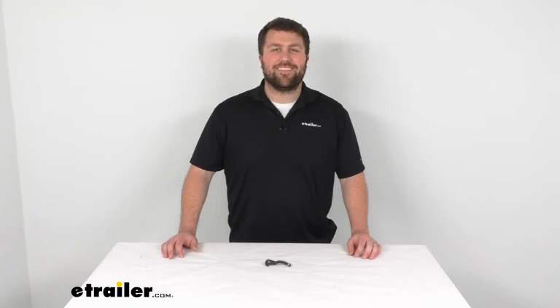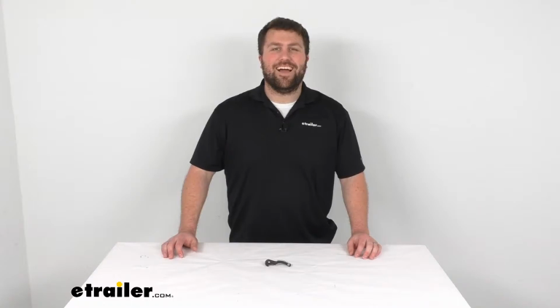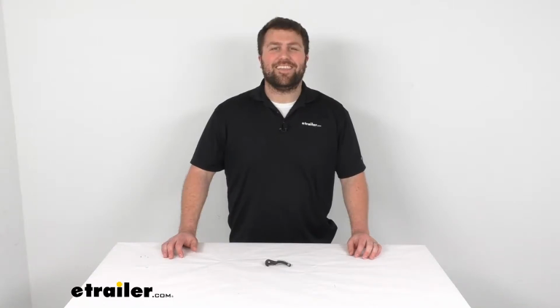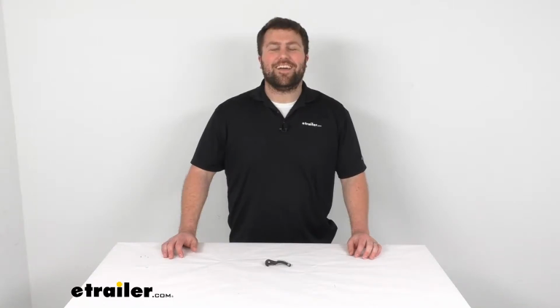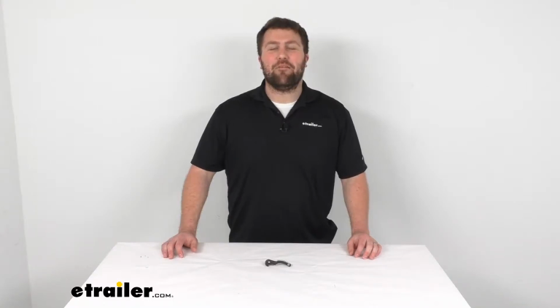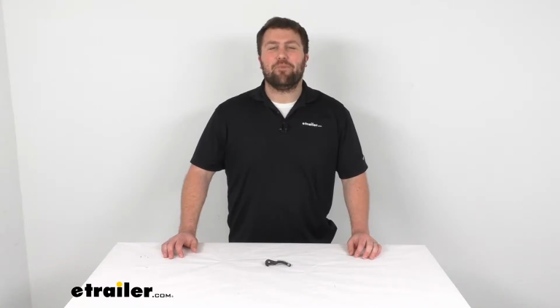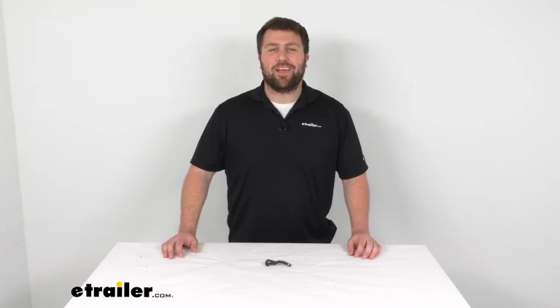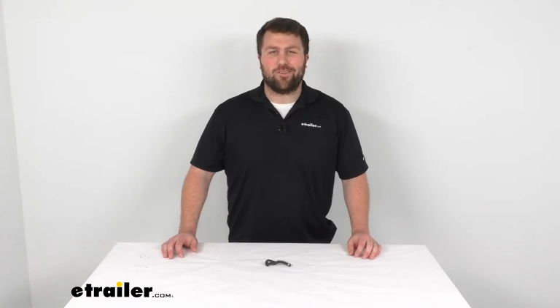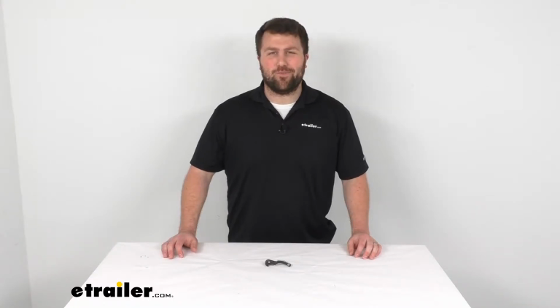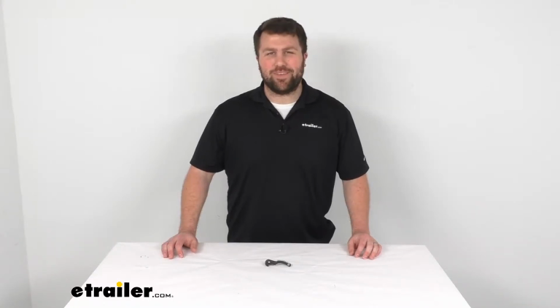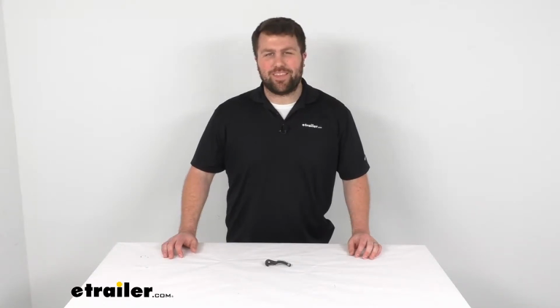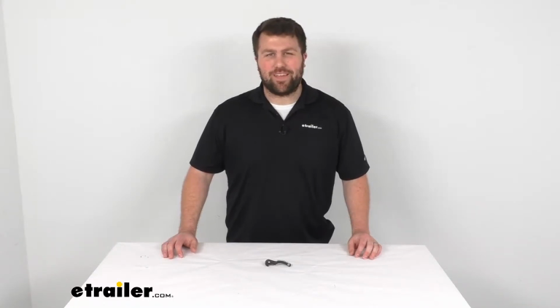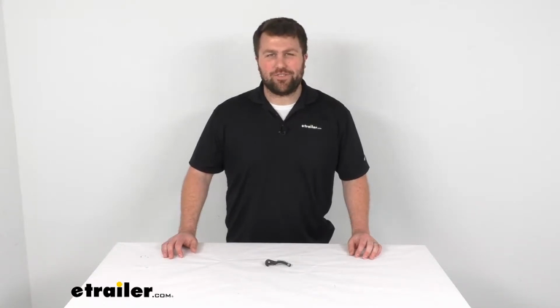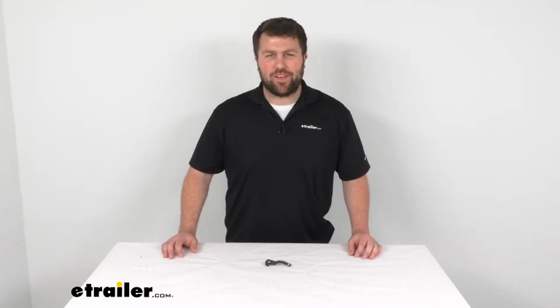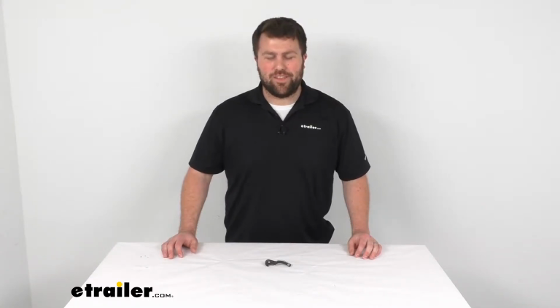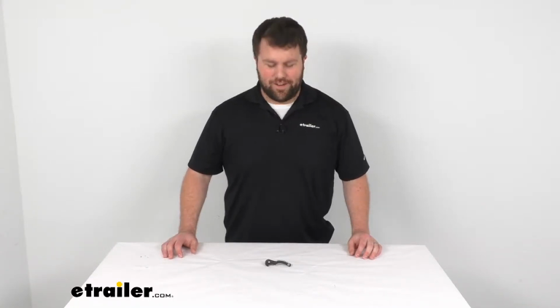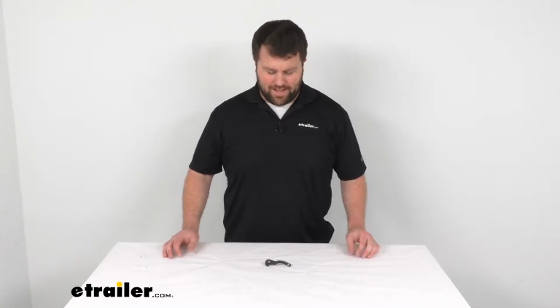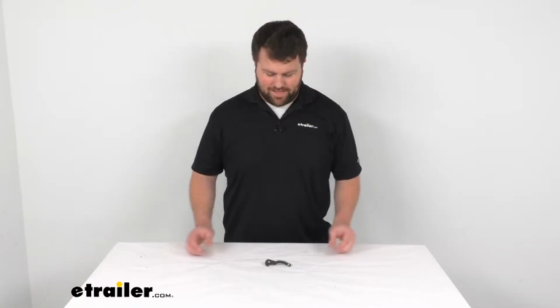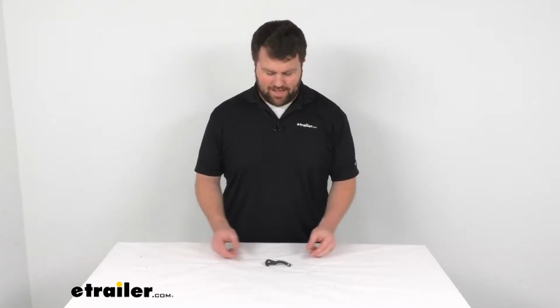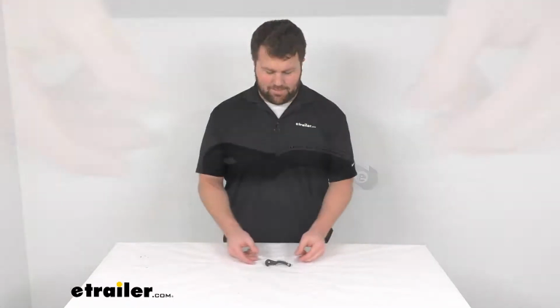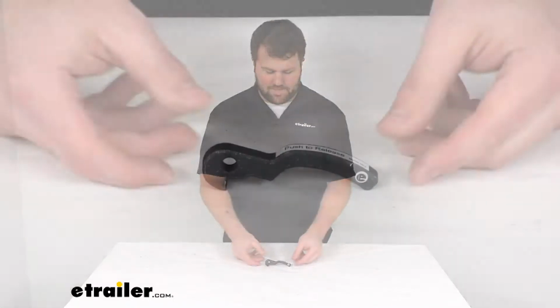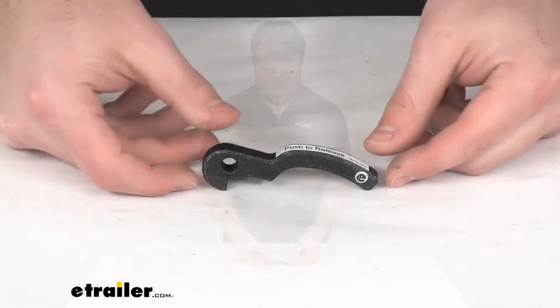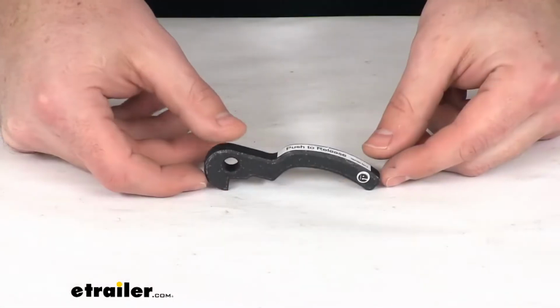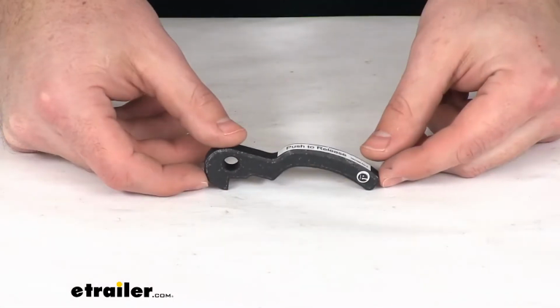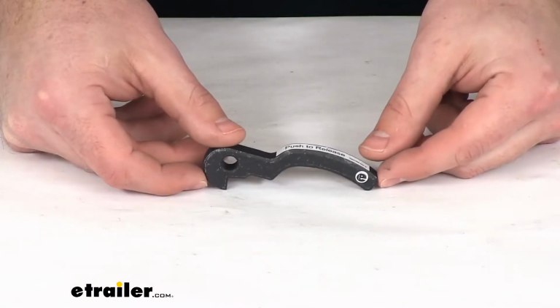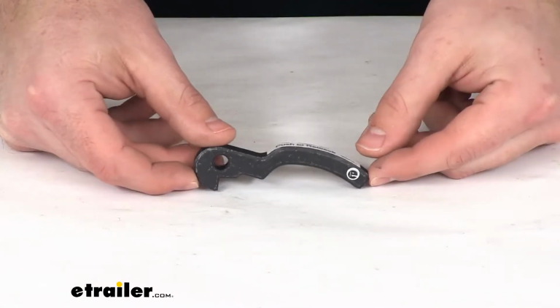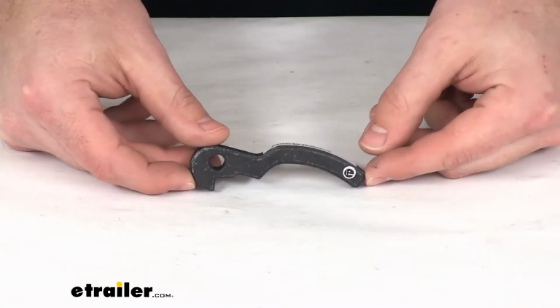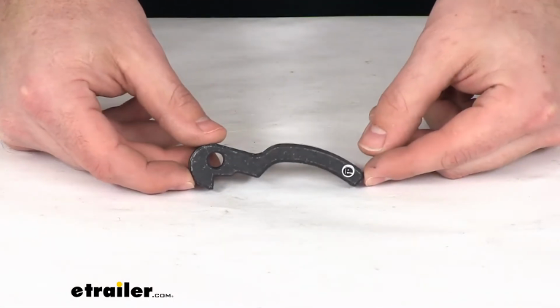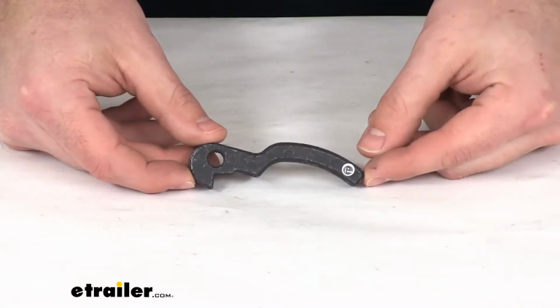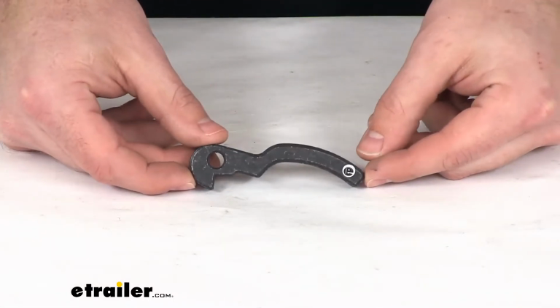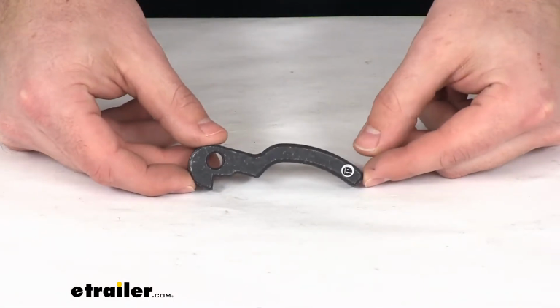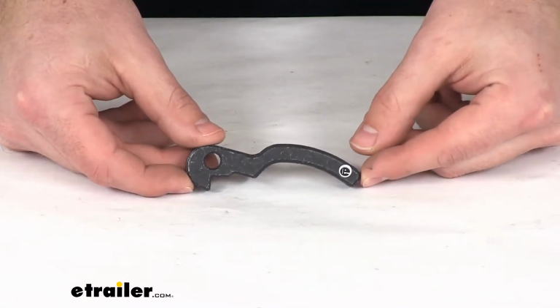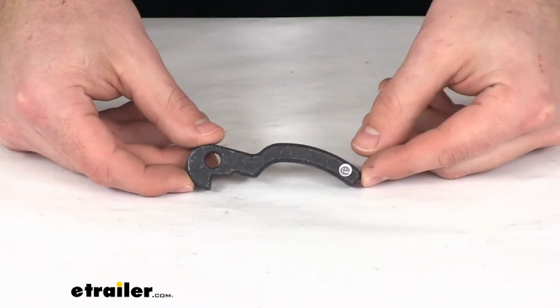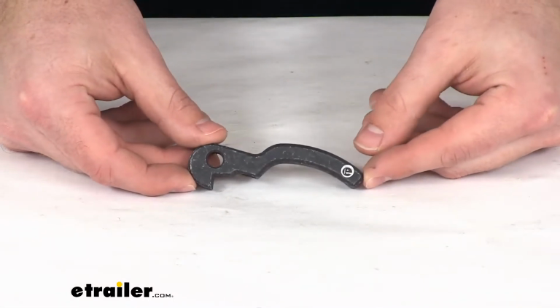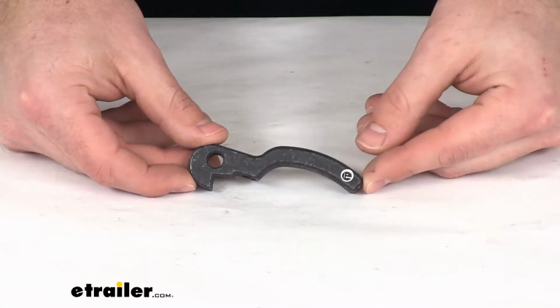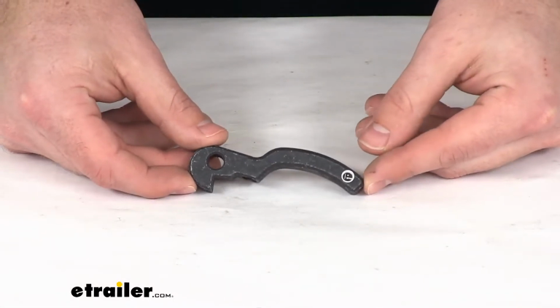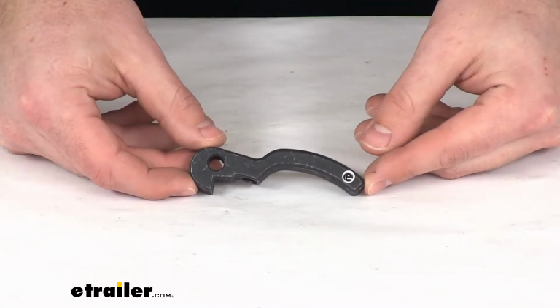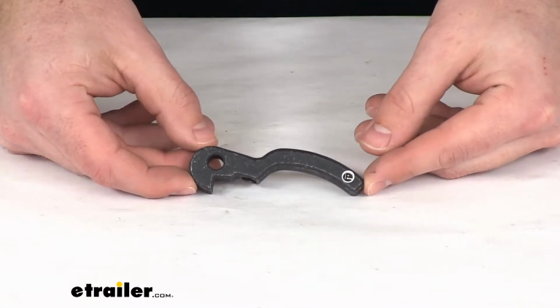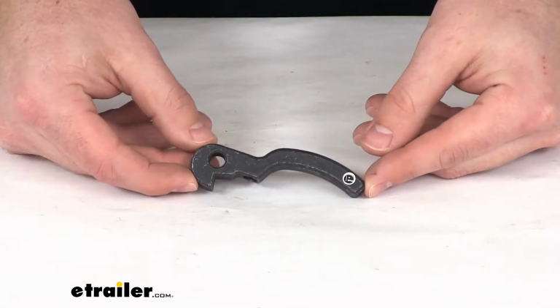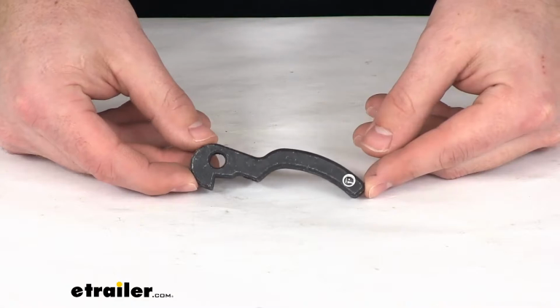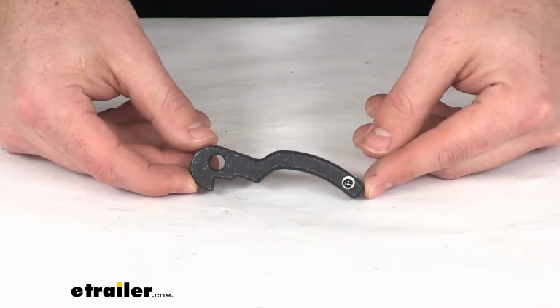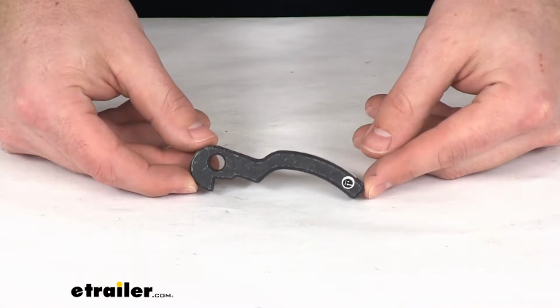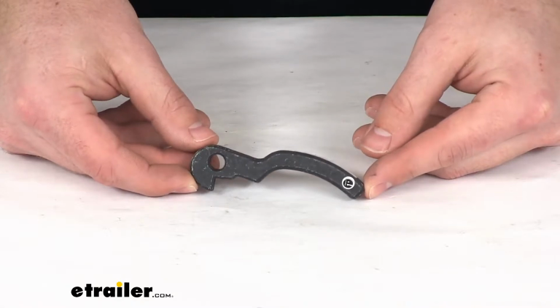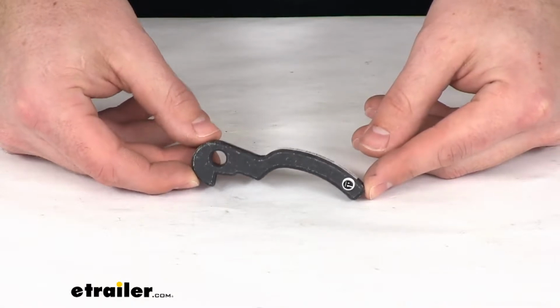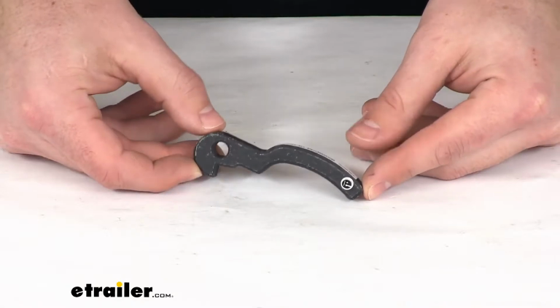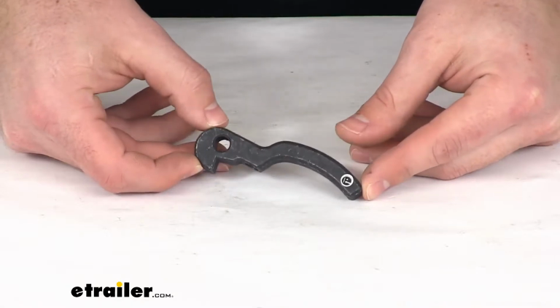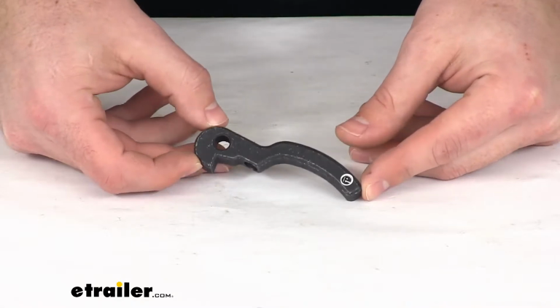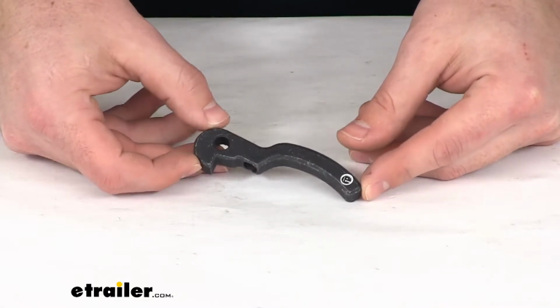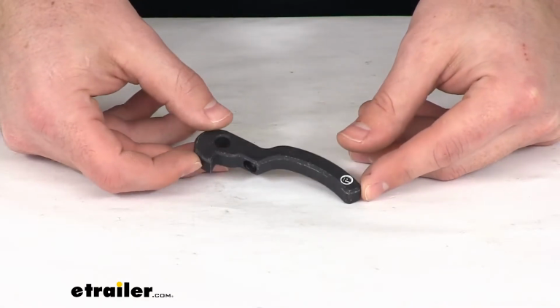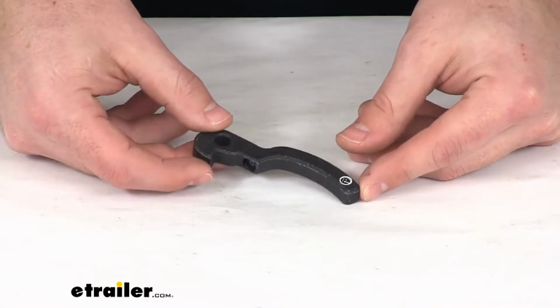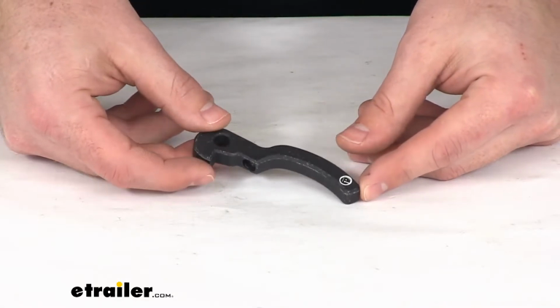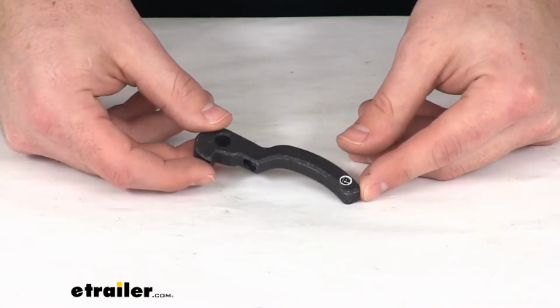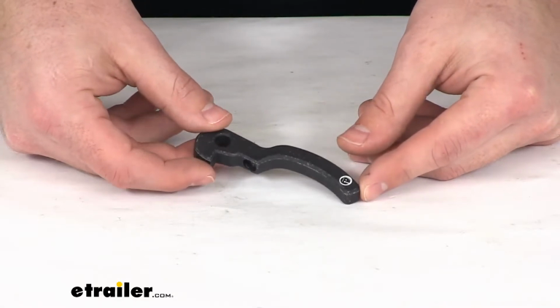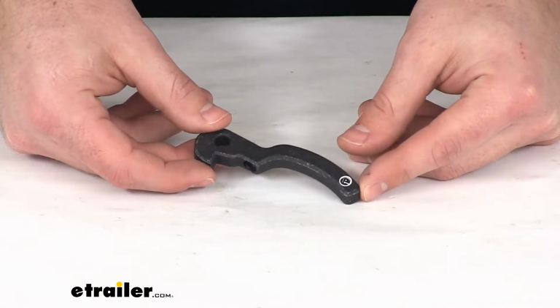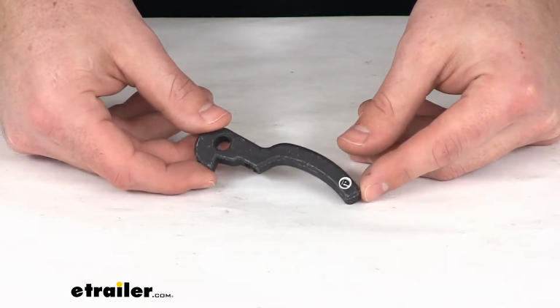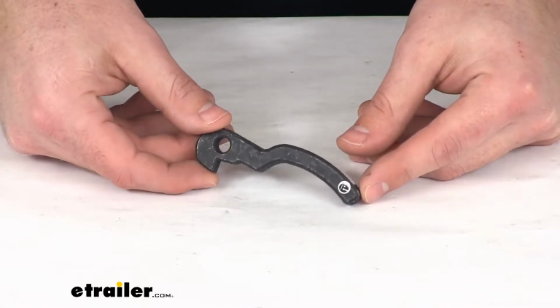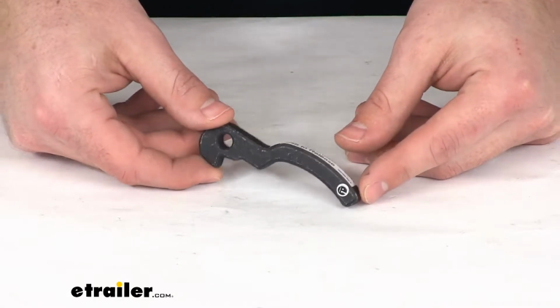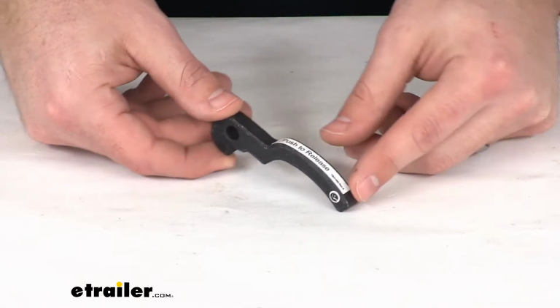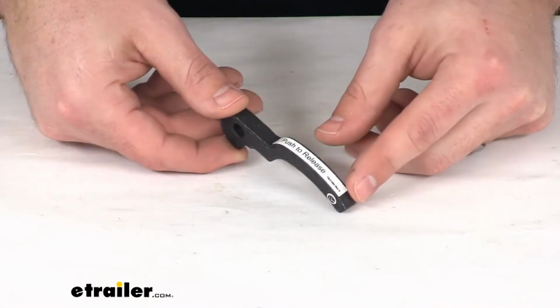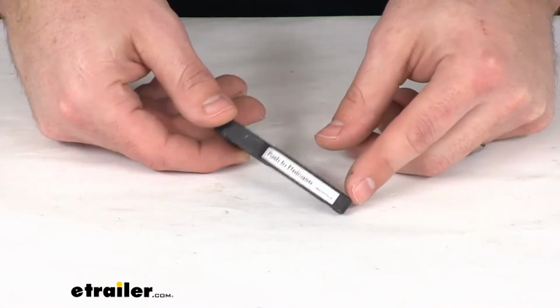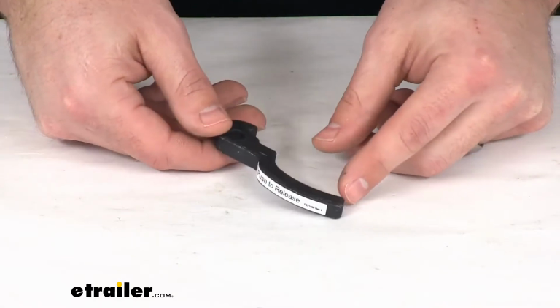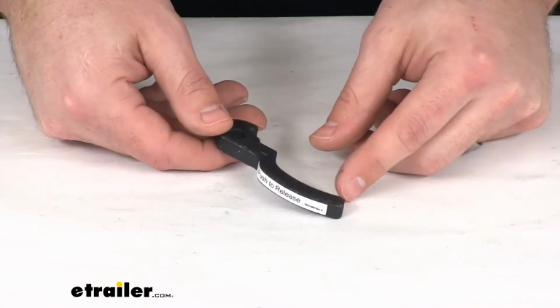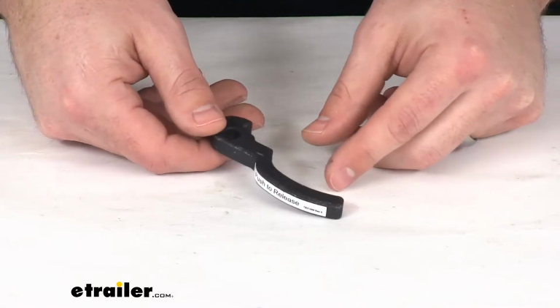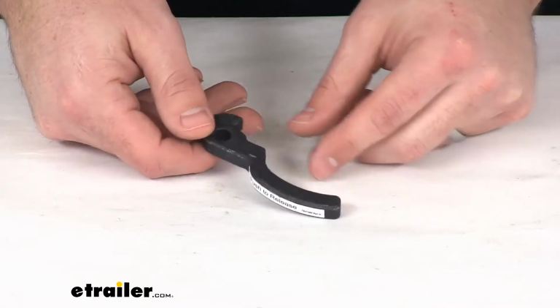Hi there, I'm Michael with eTrailer.com. Today we're going to take a quick look at the replacement trigger handle for your Demco Victory tow bars.